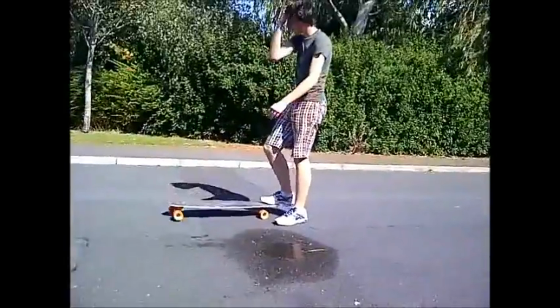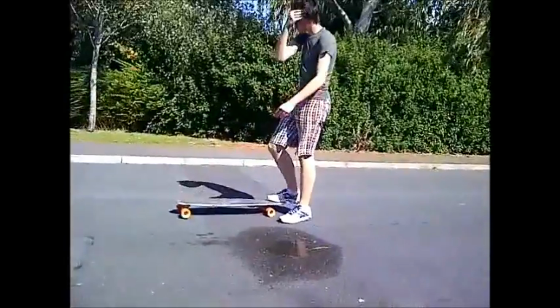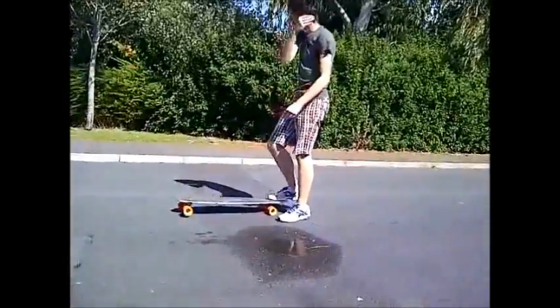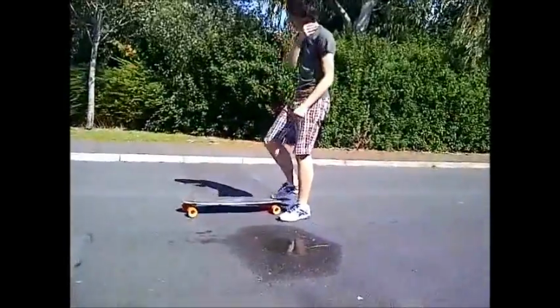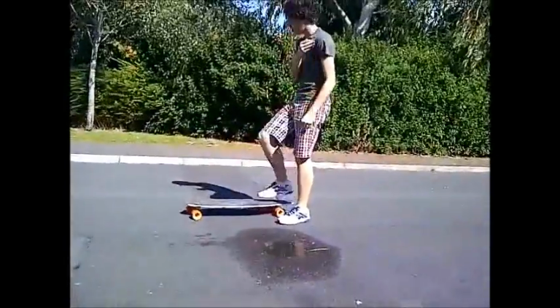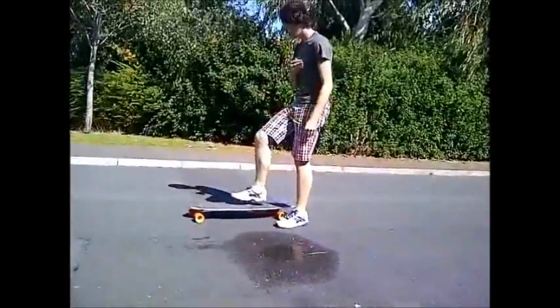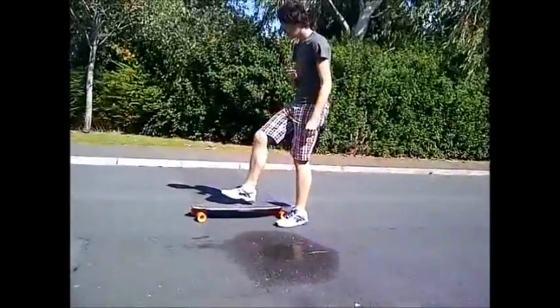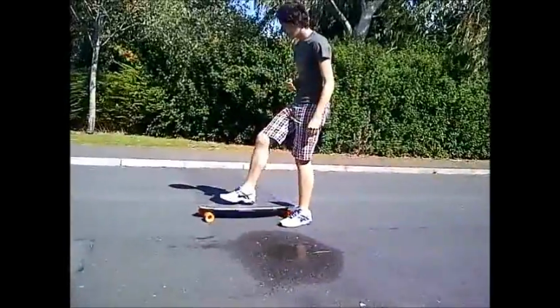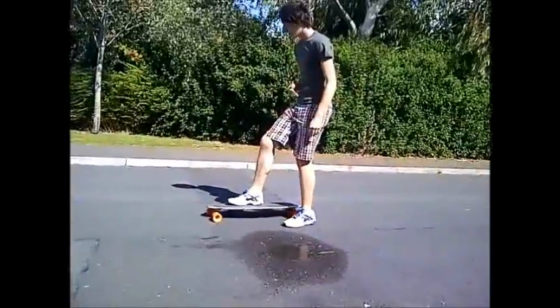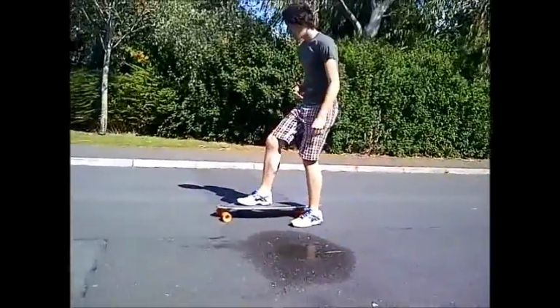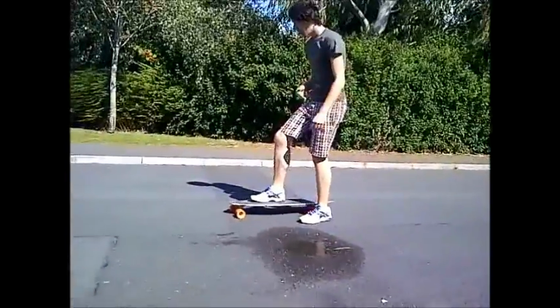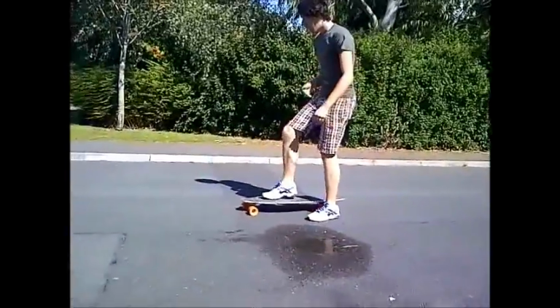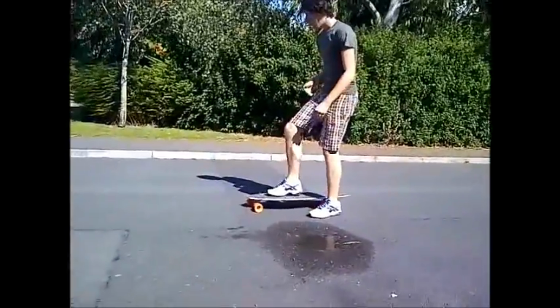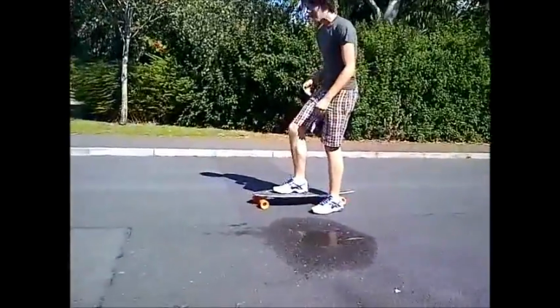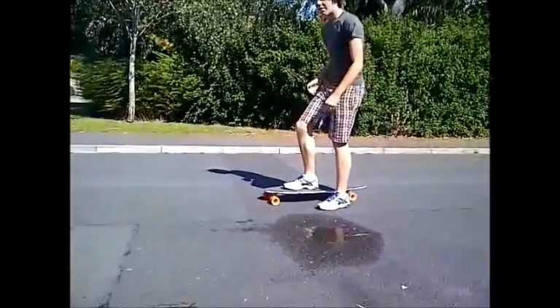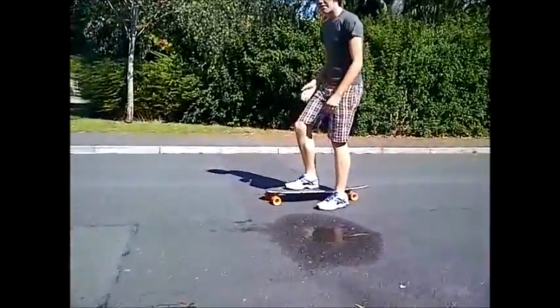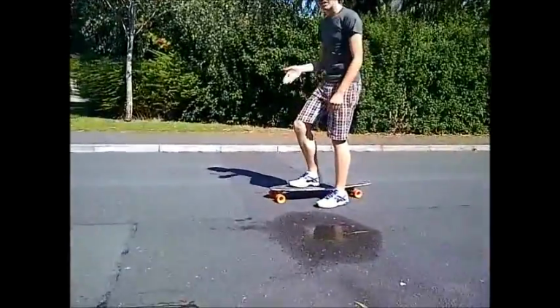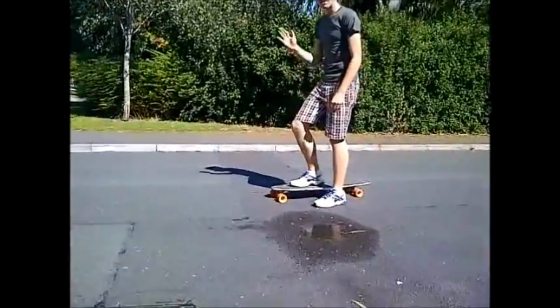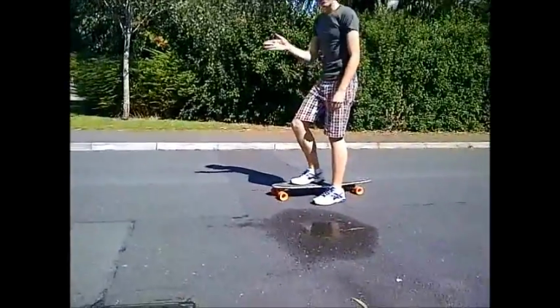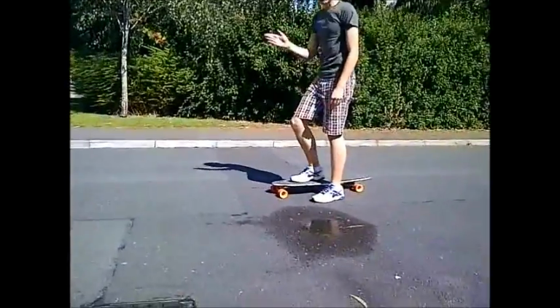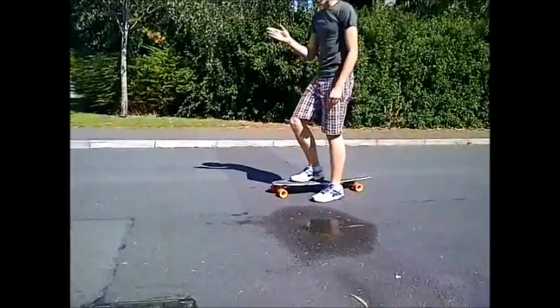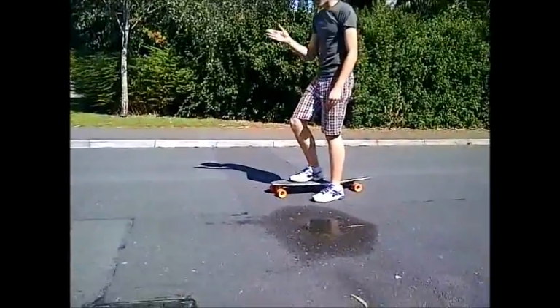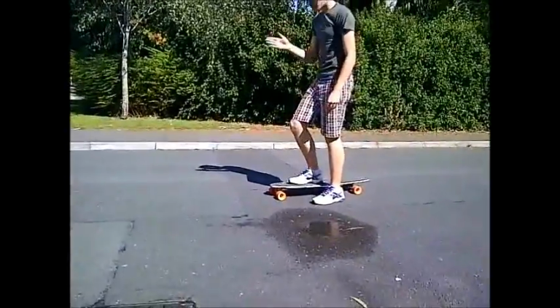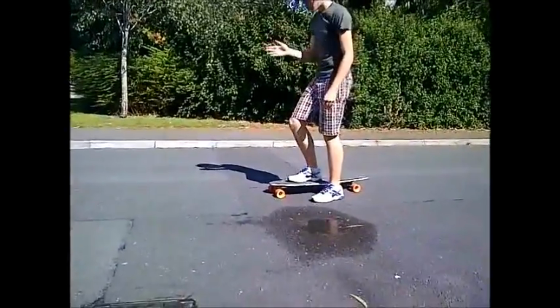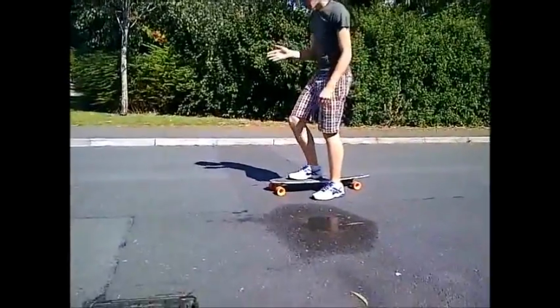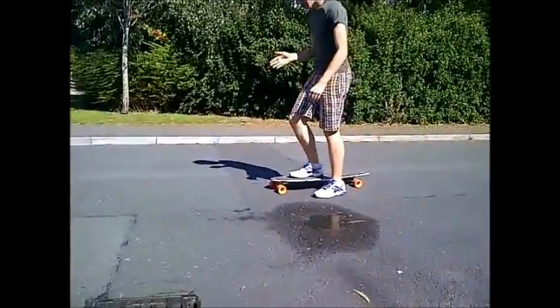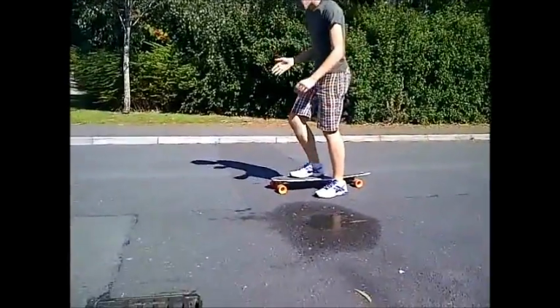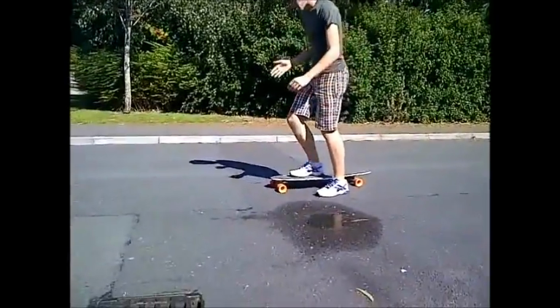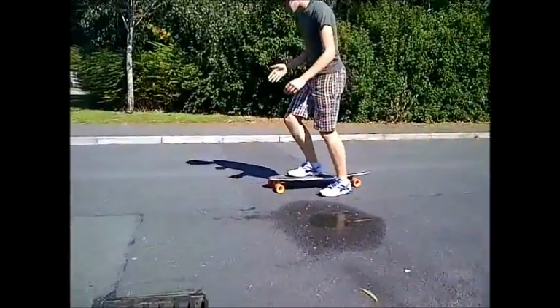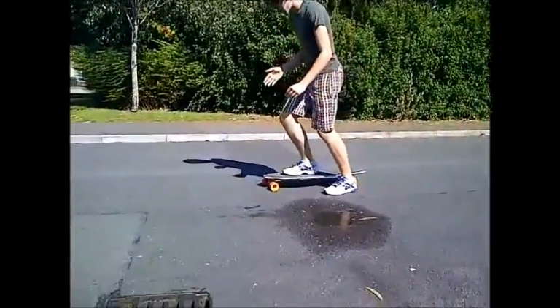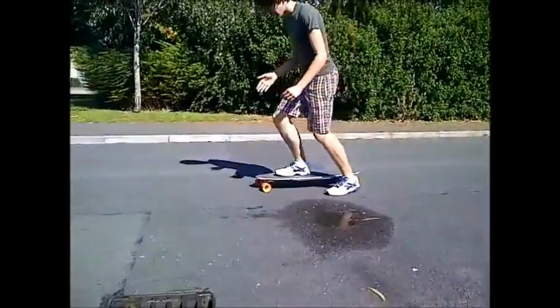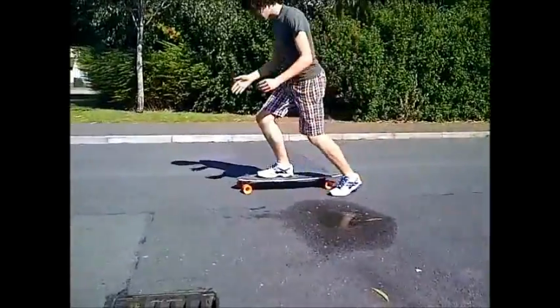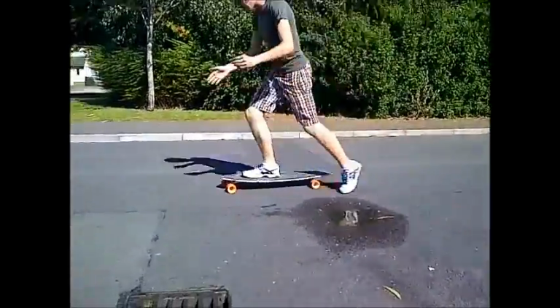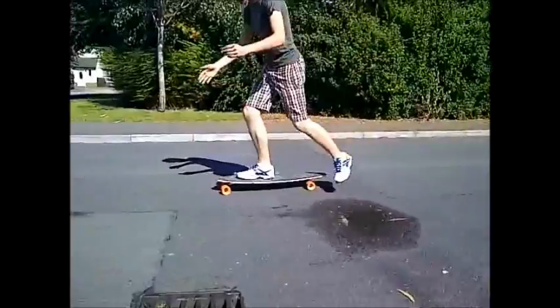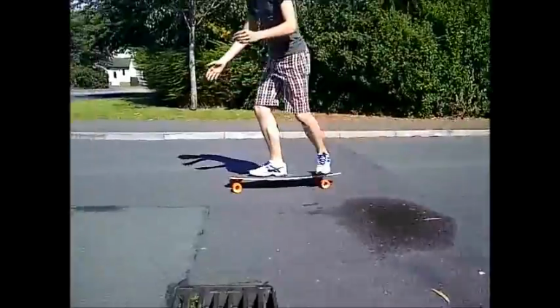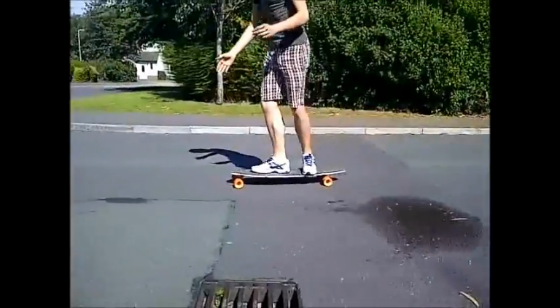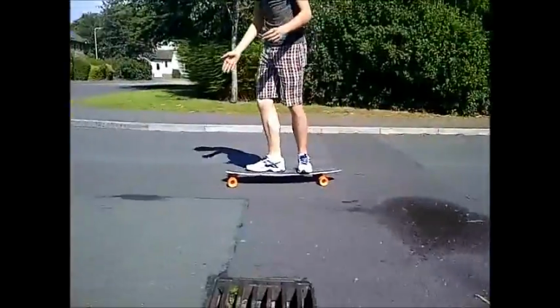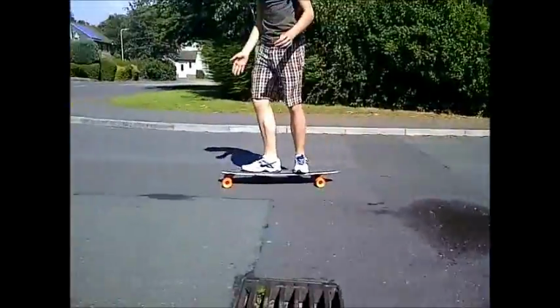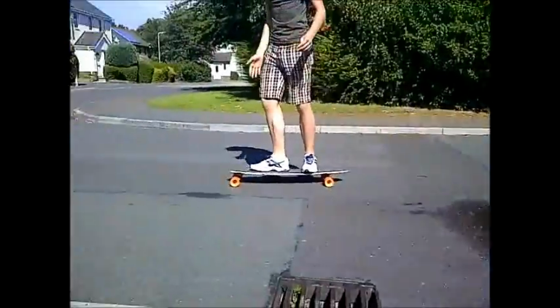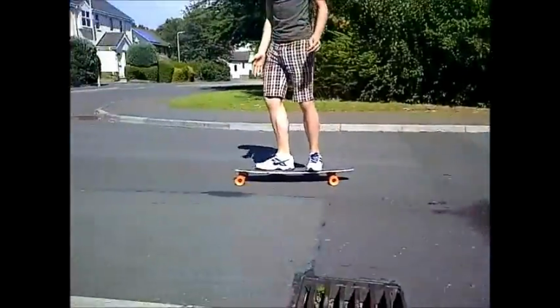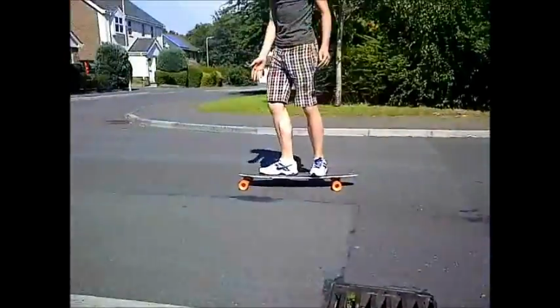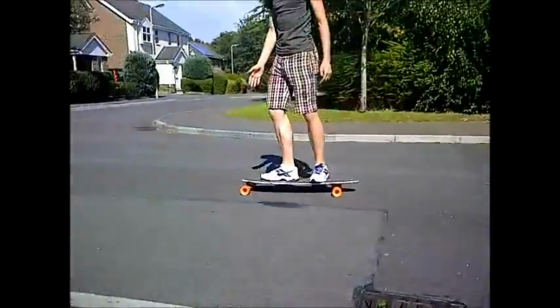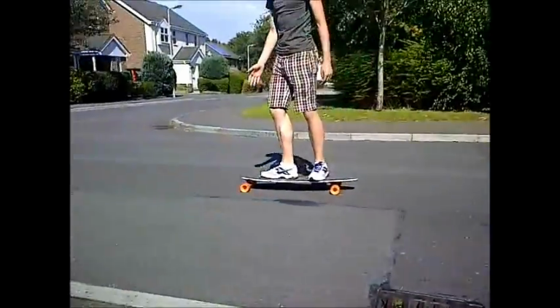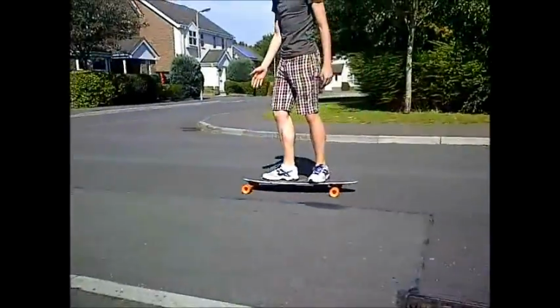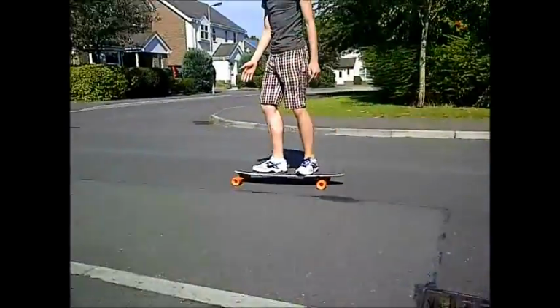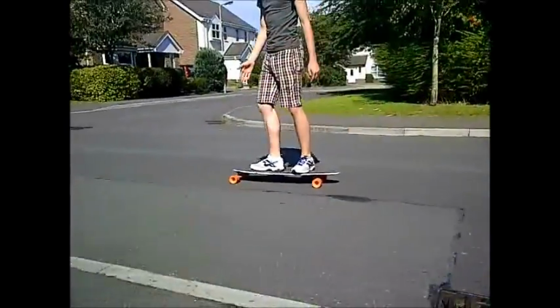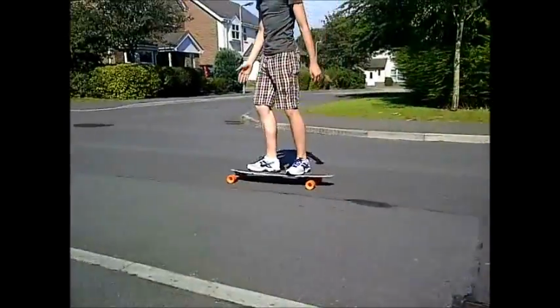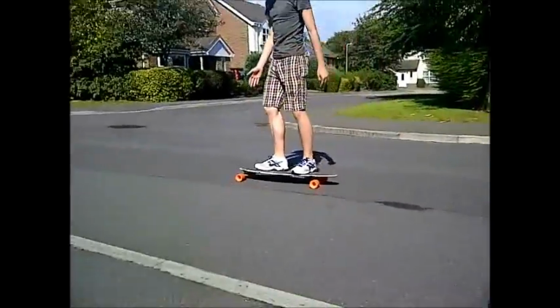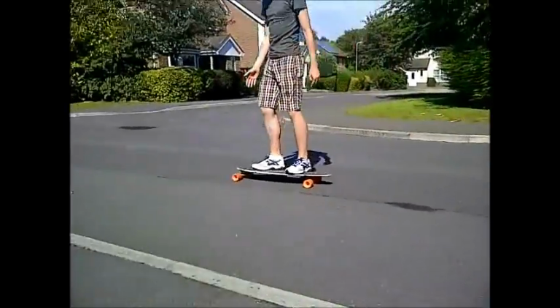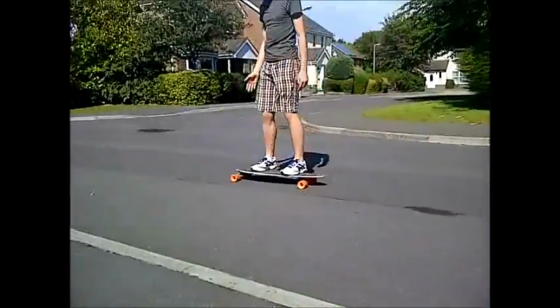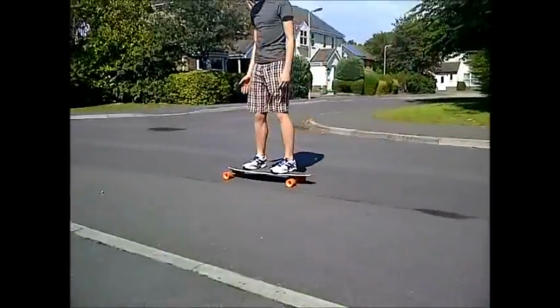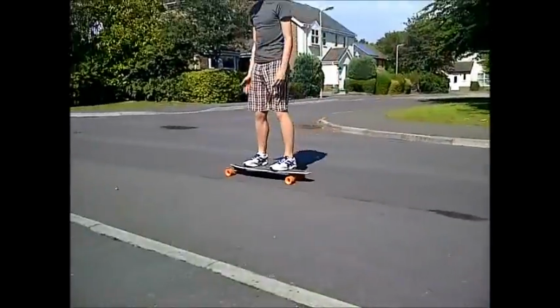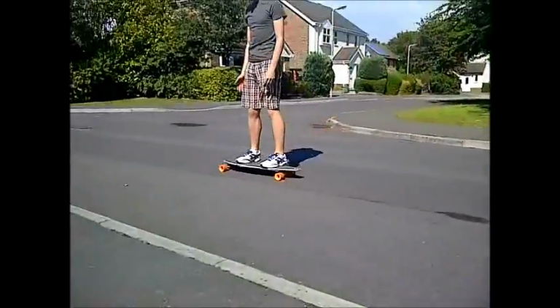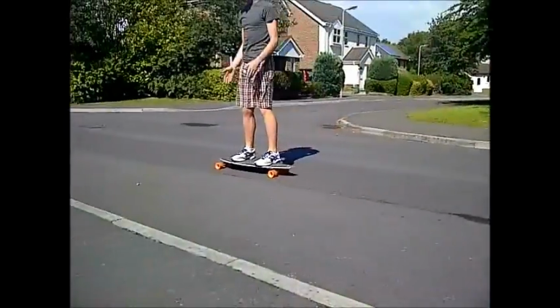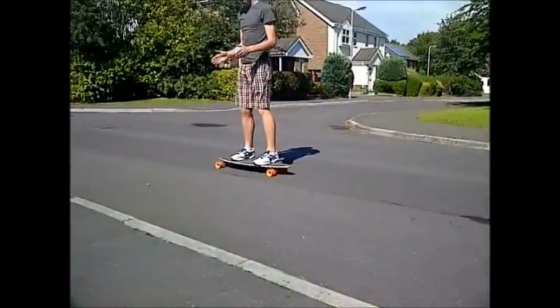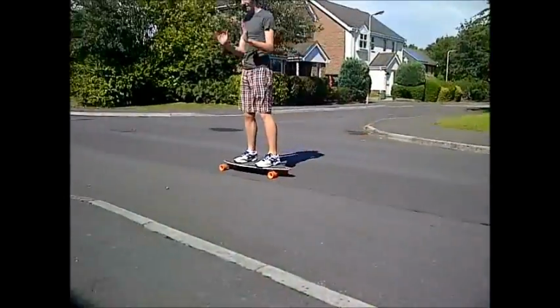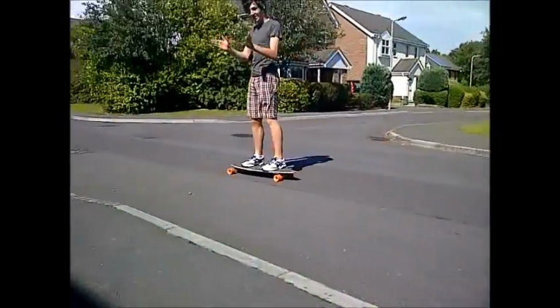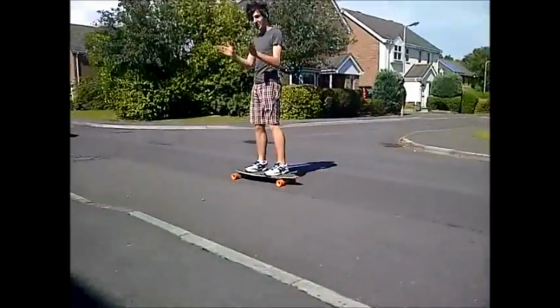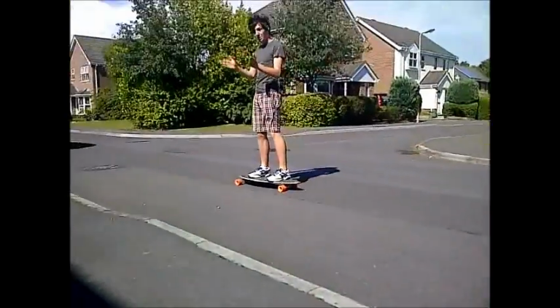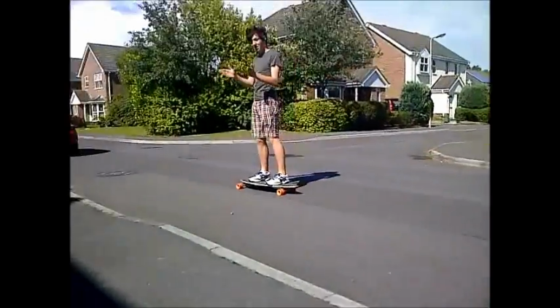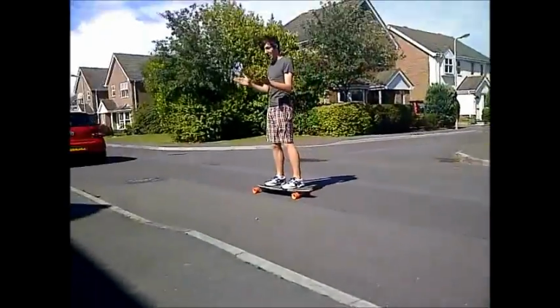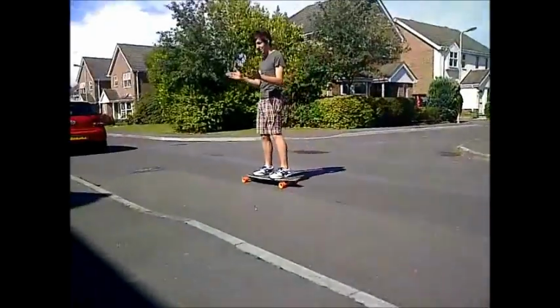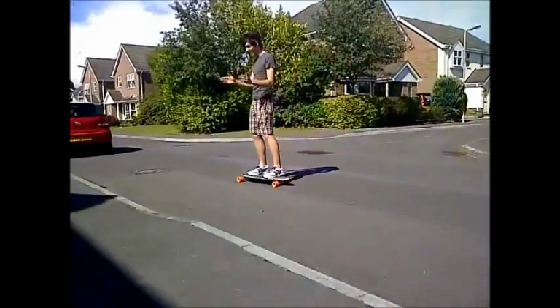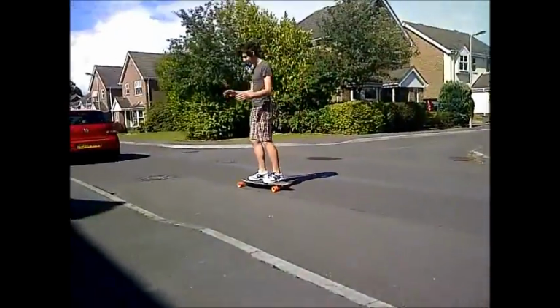Right foot facing forwards, push with your left leg like that, and find the right pace as you slow down.